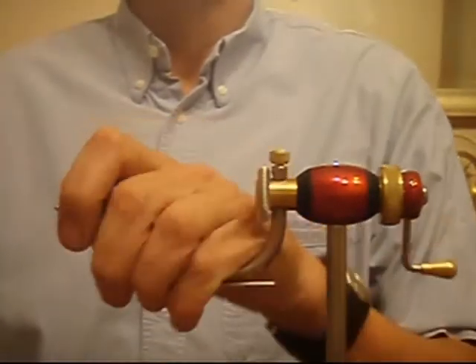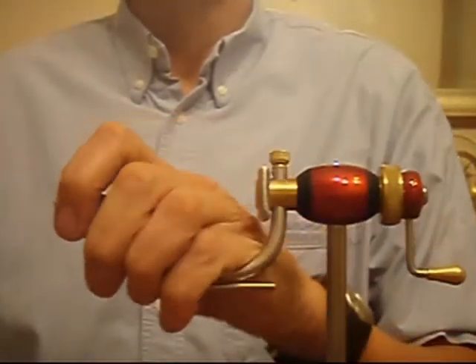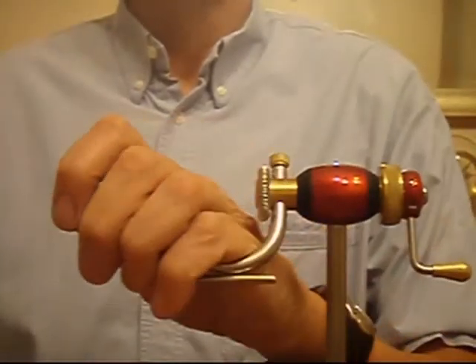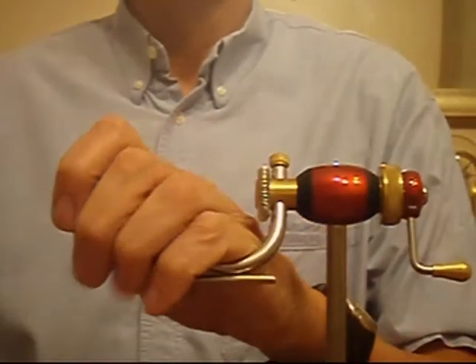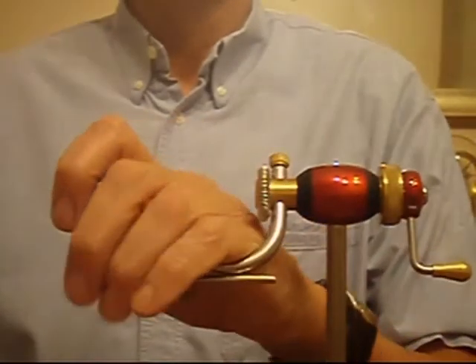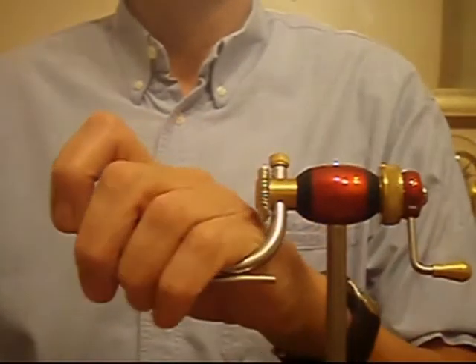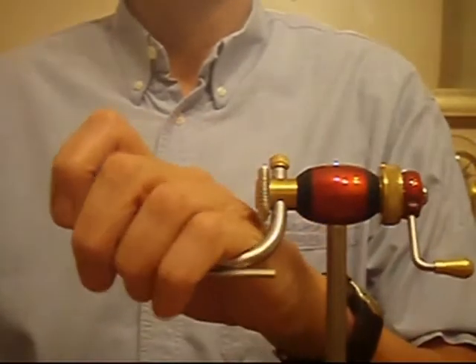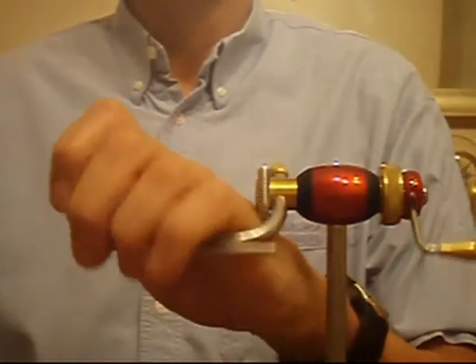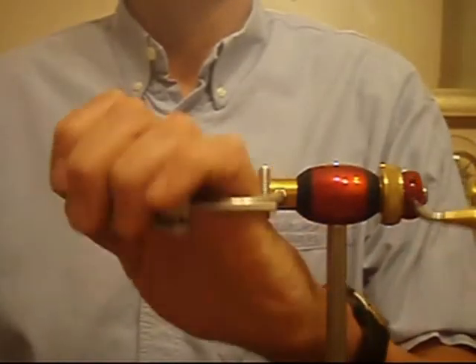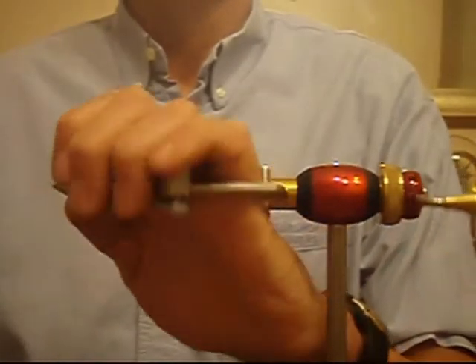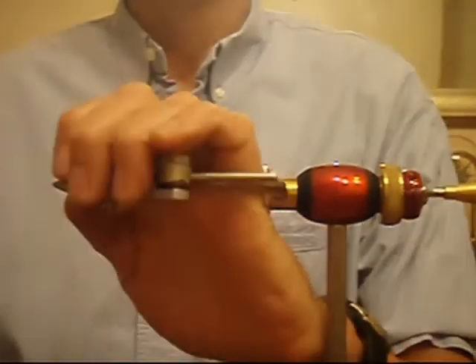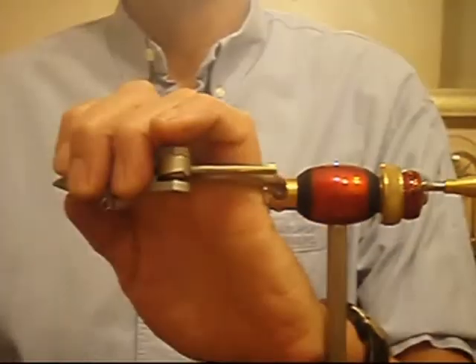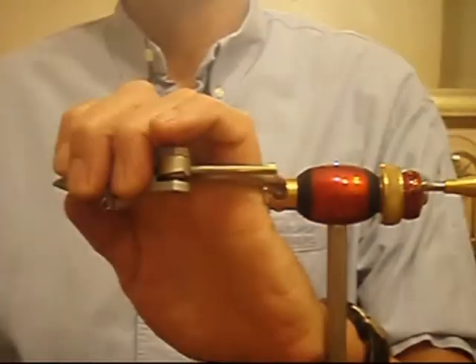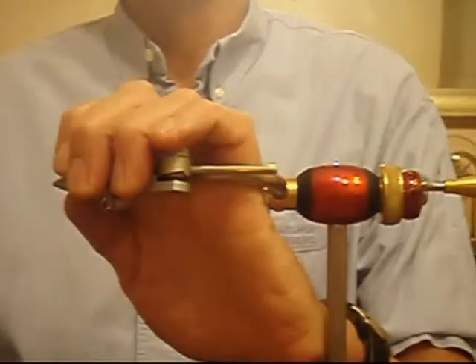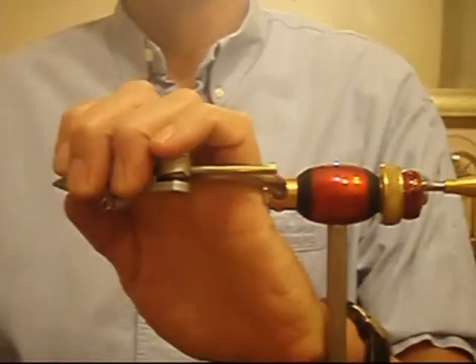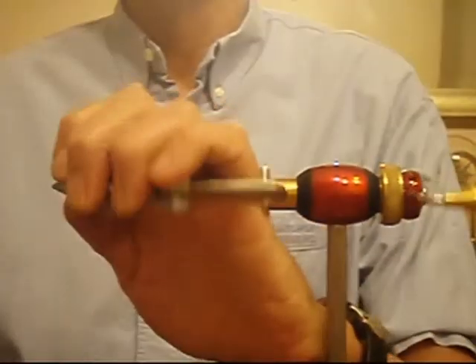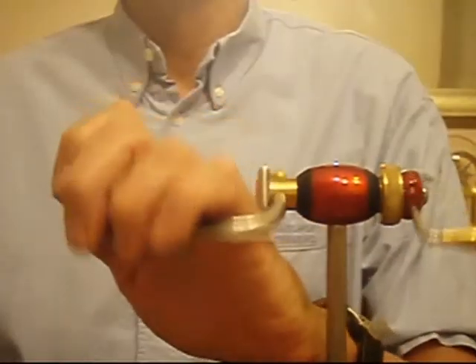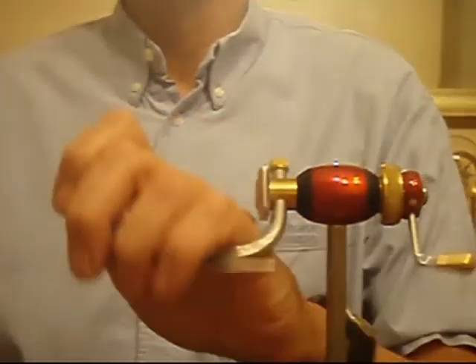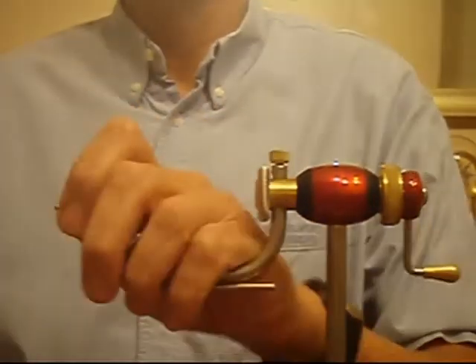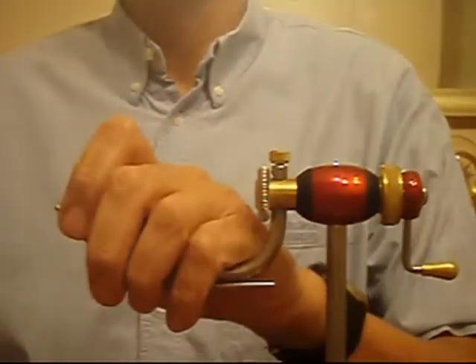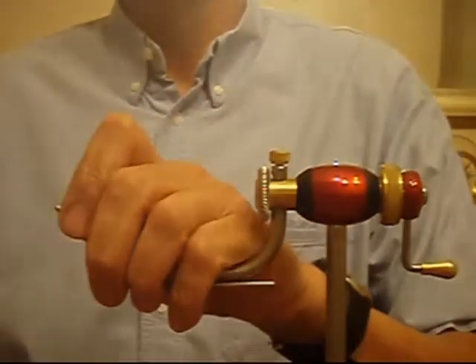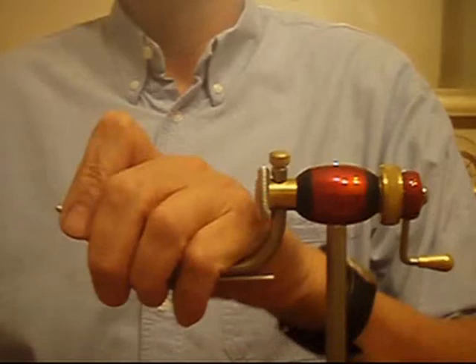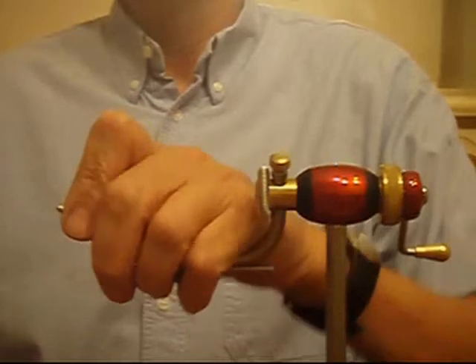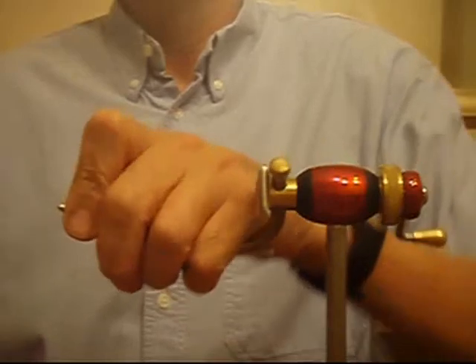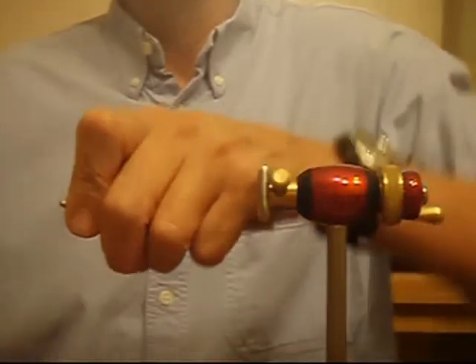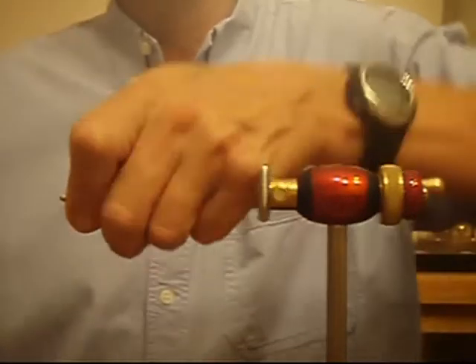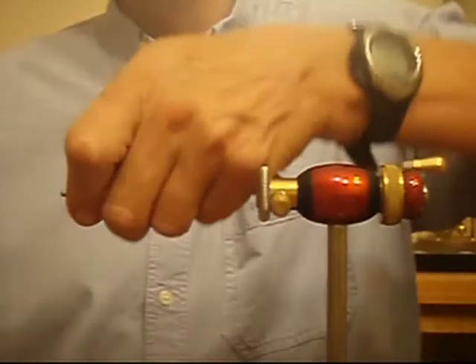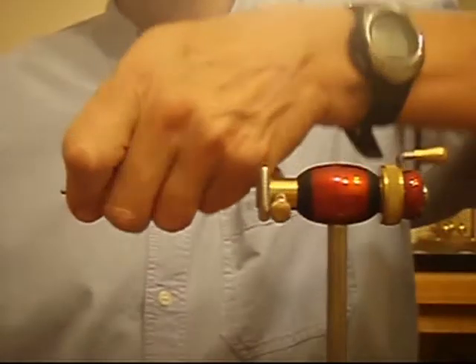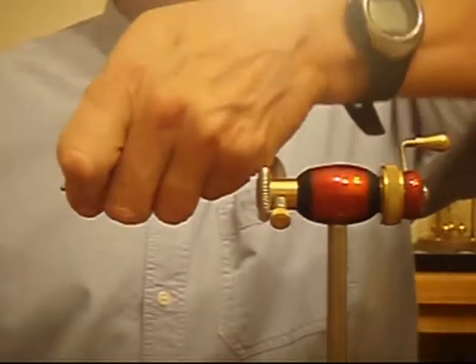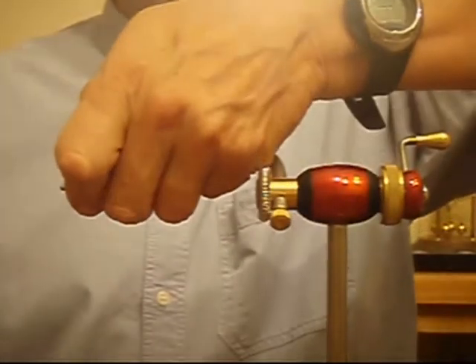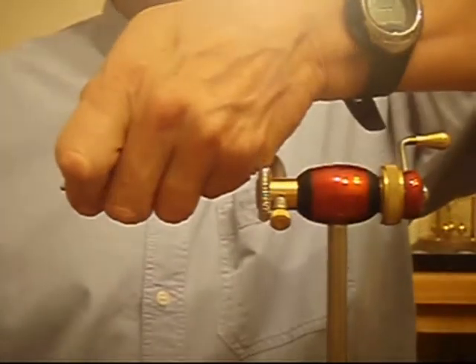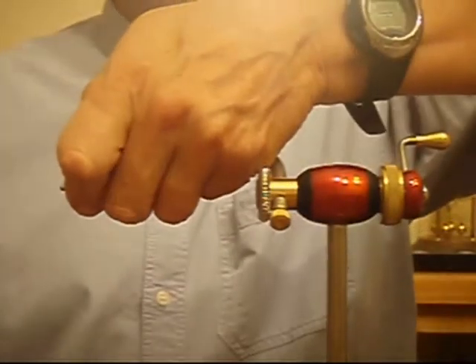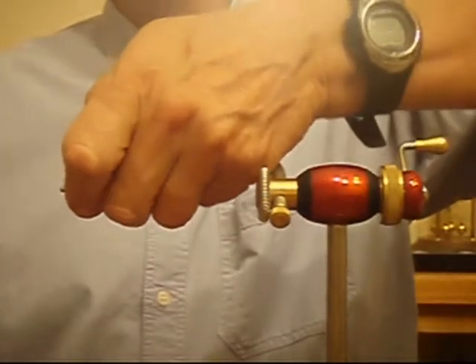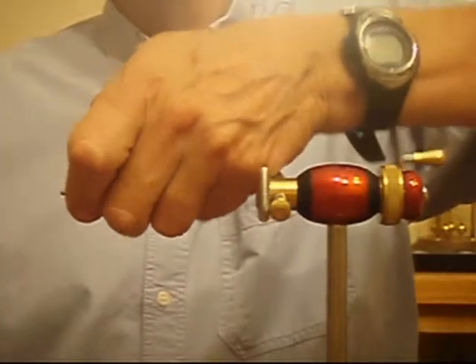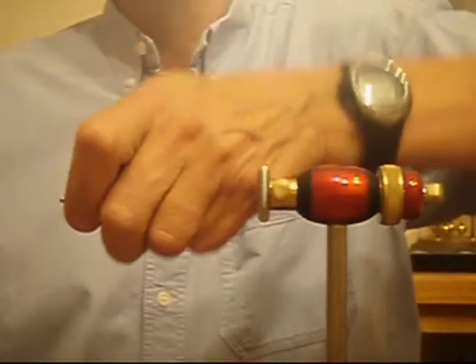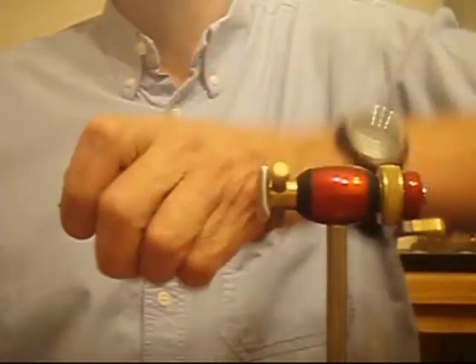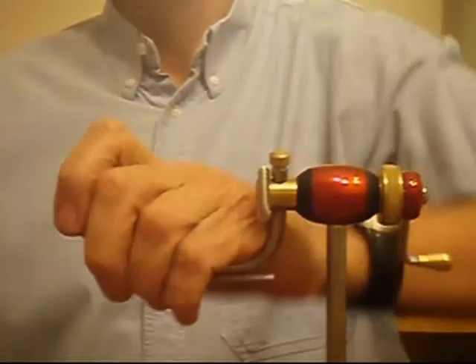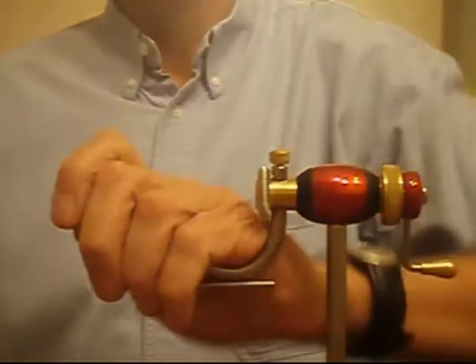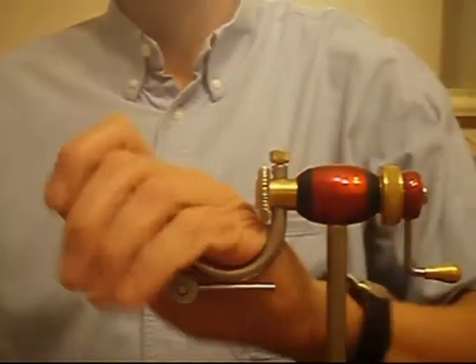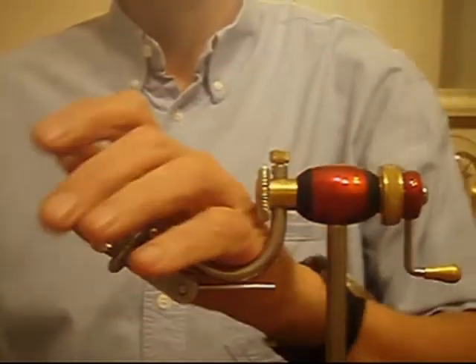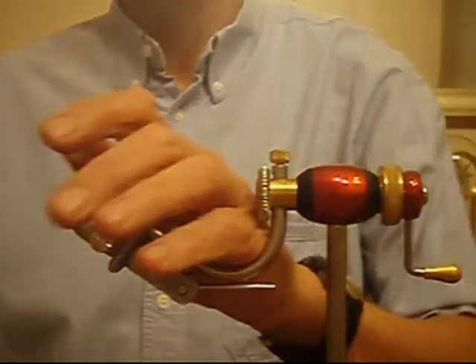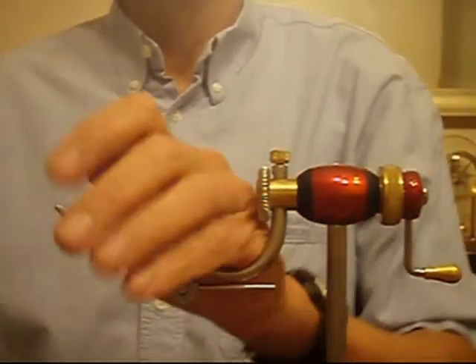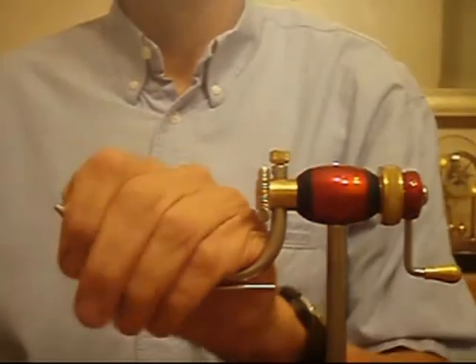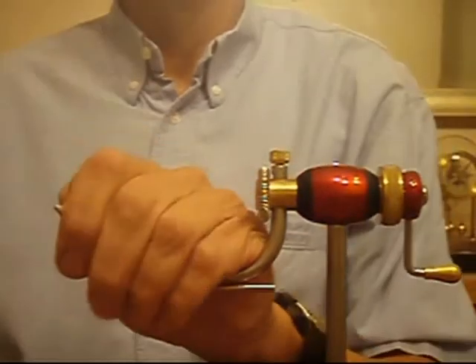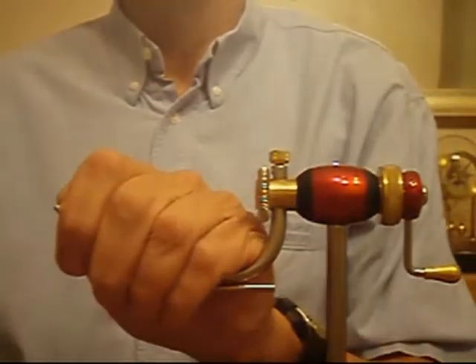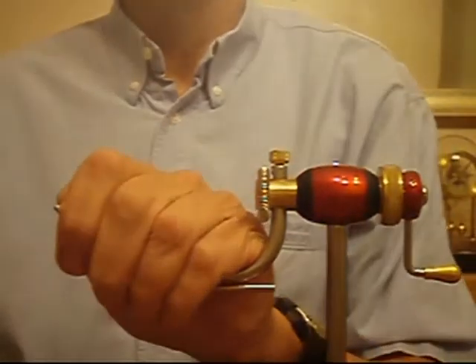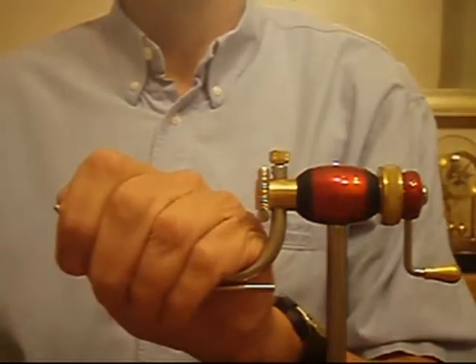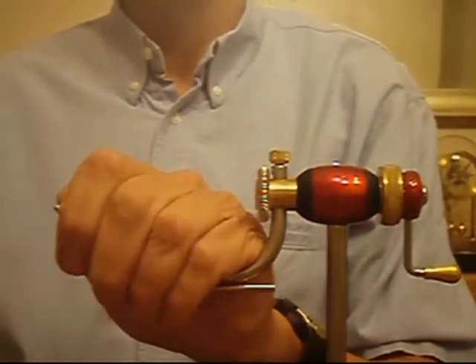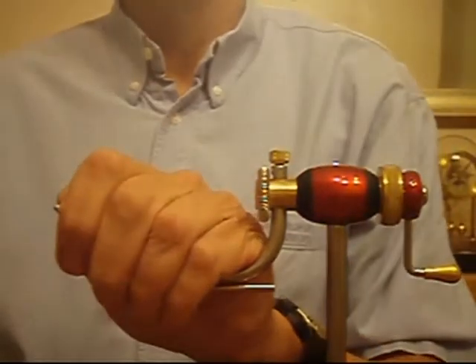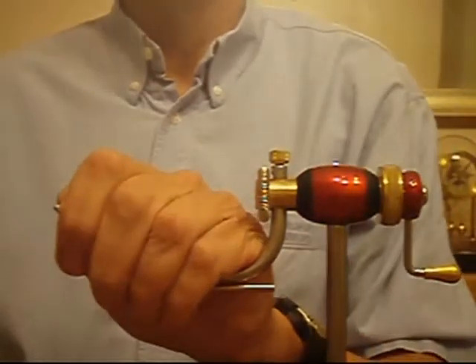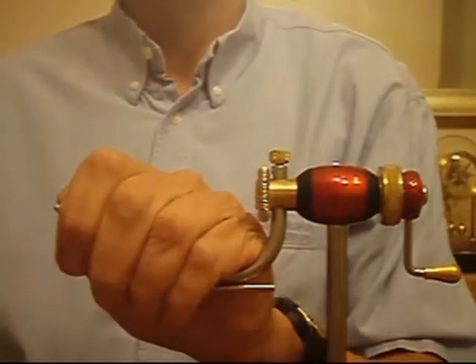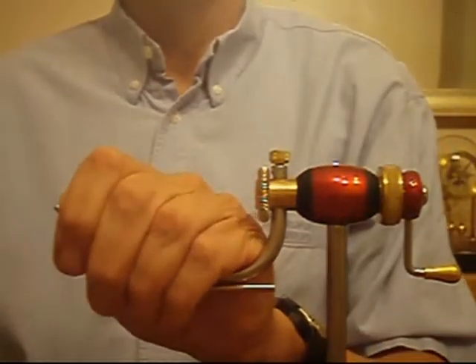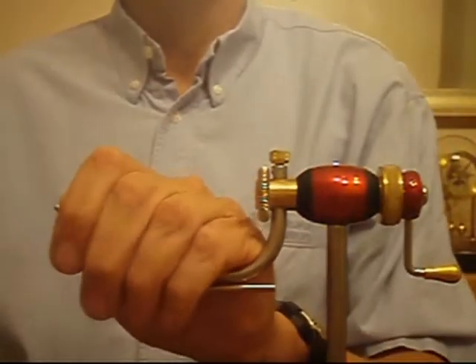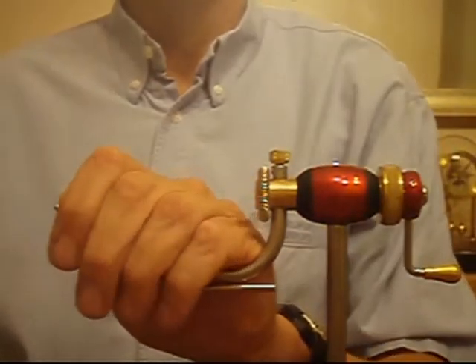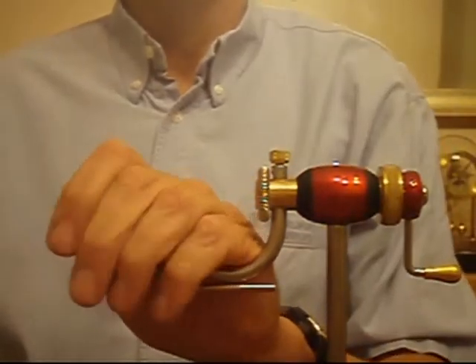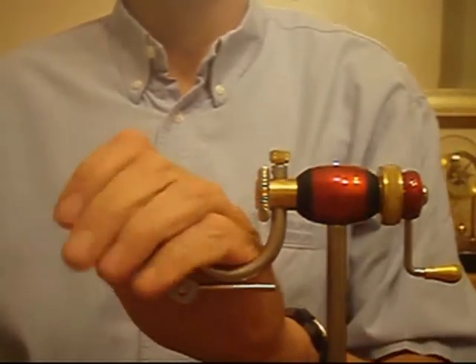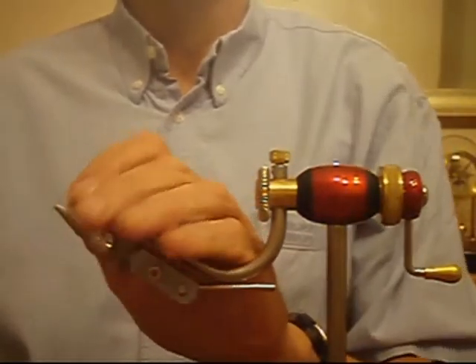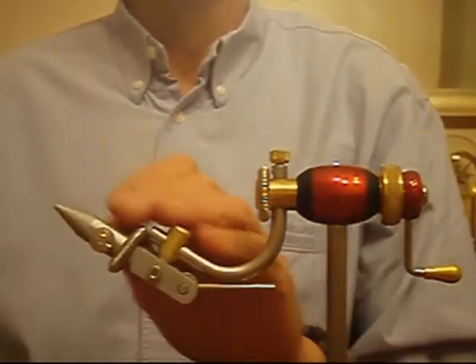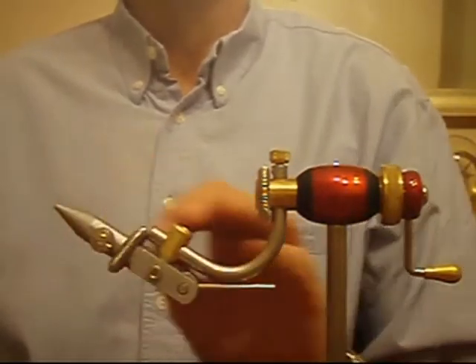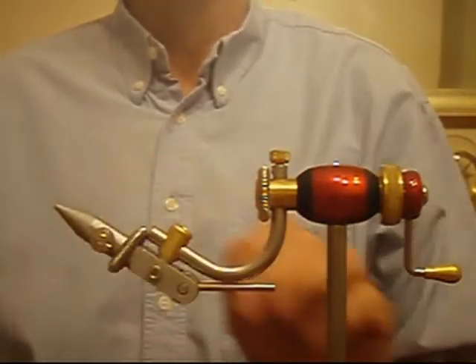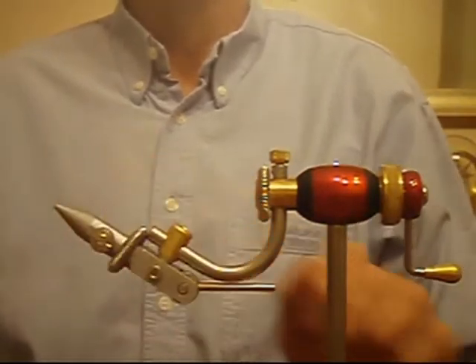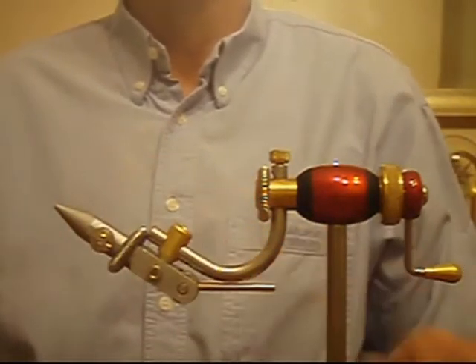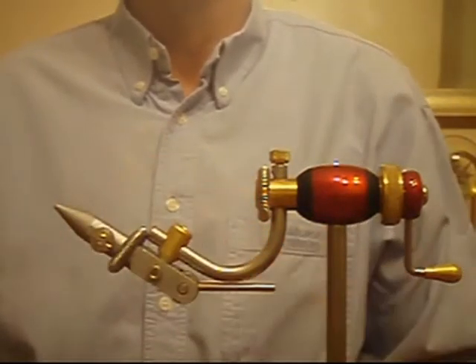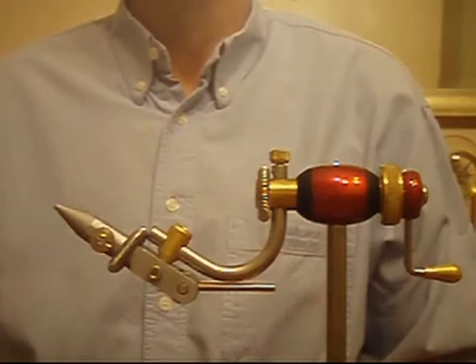The crook of the hand fits neatly into the gooseneck and allows one to twist the vise back and forward while tying in delicate materials.